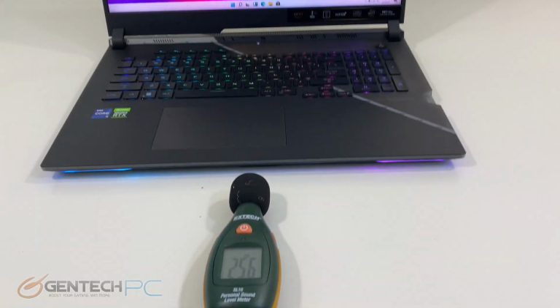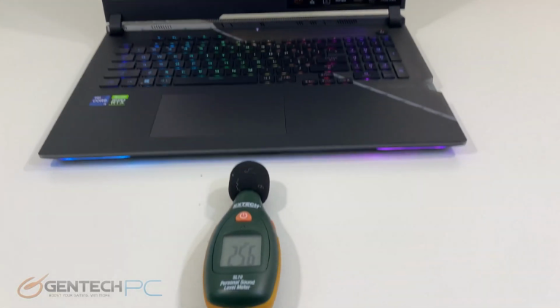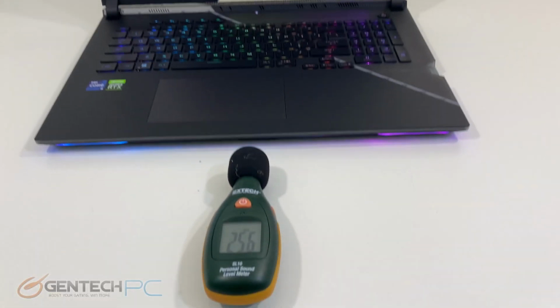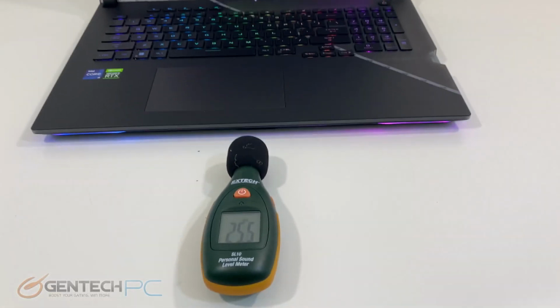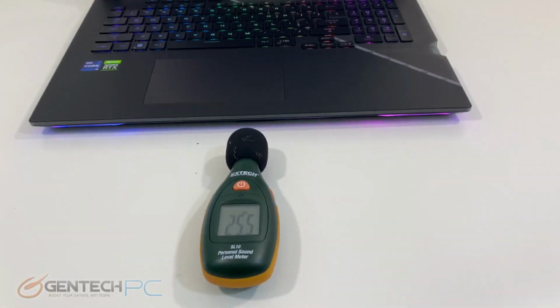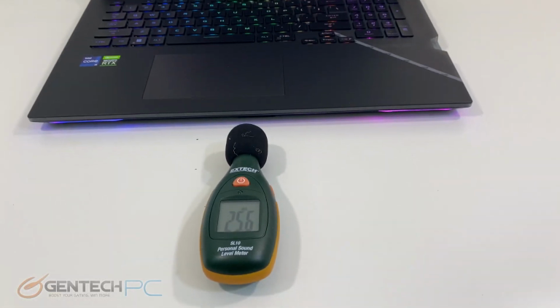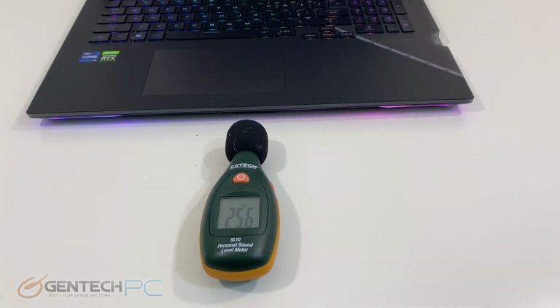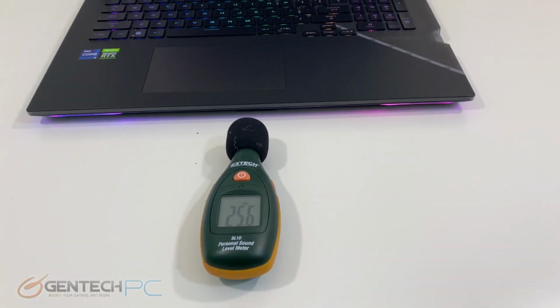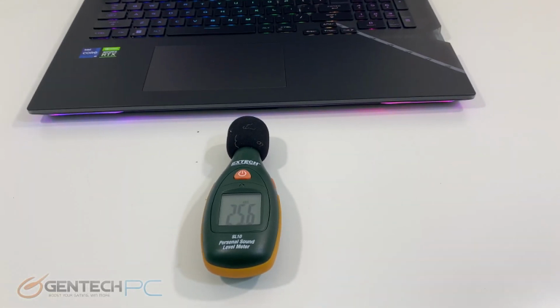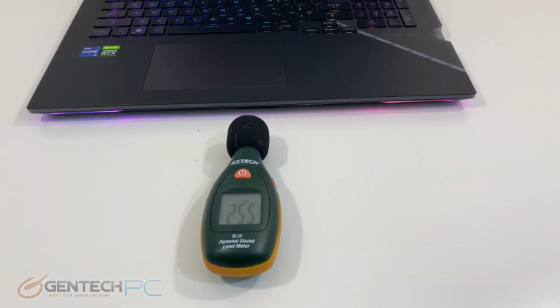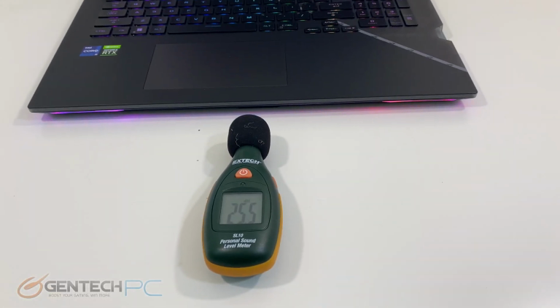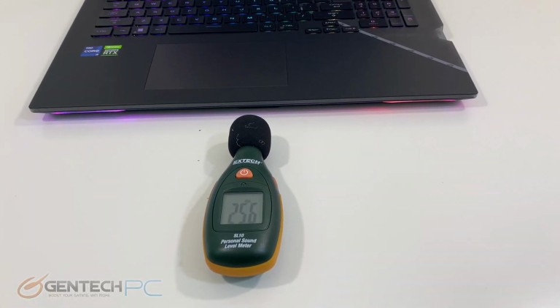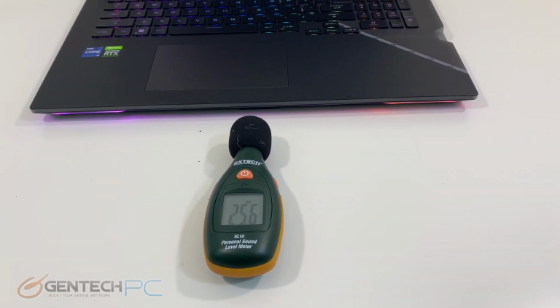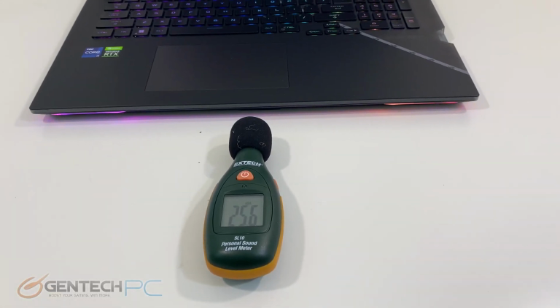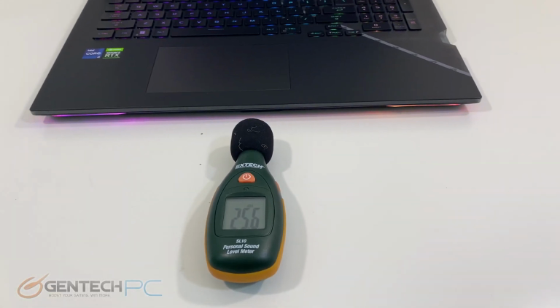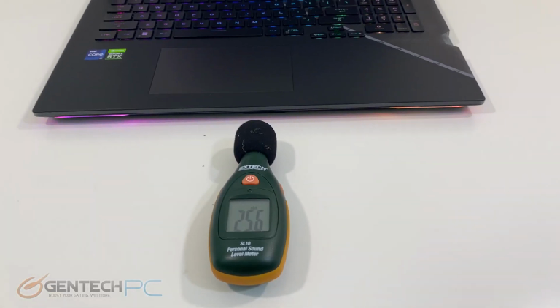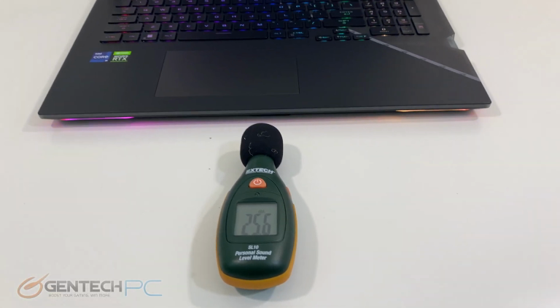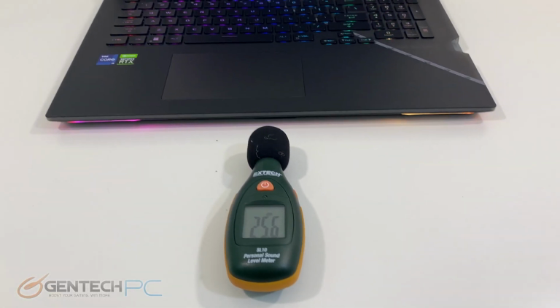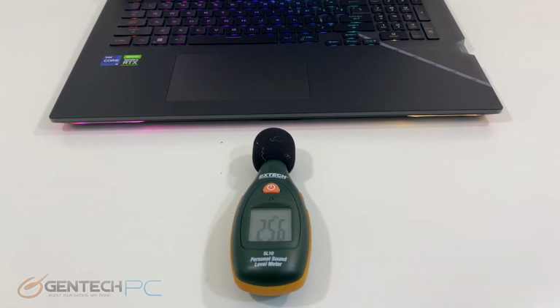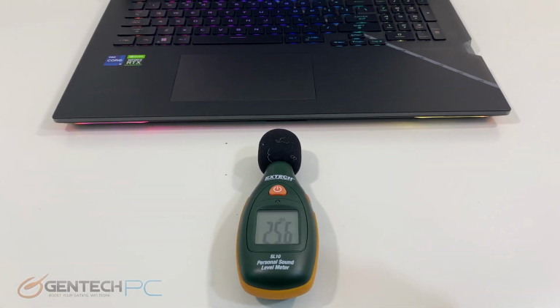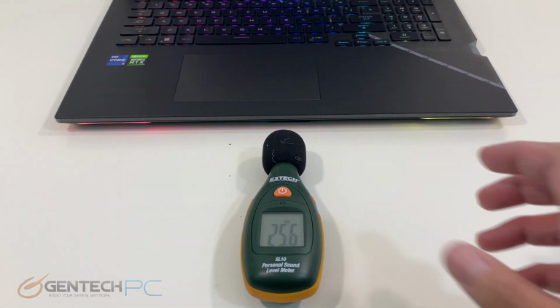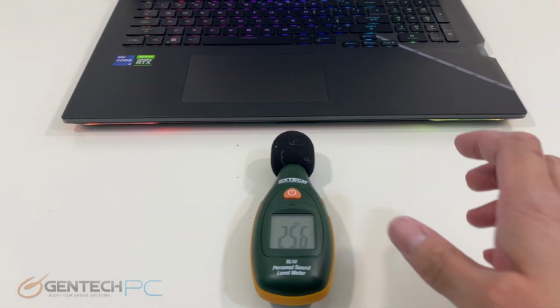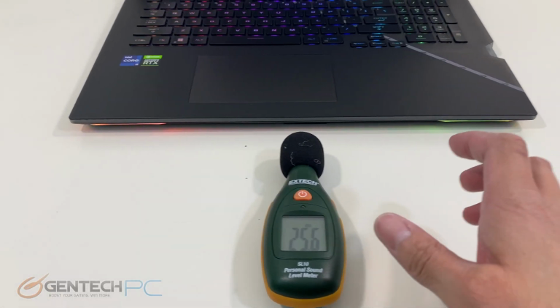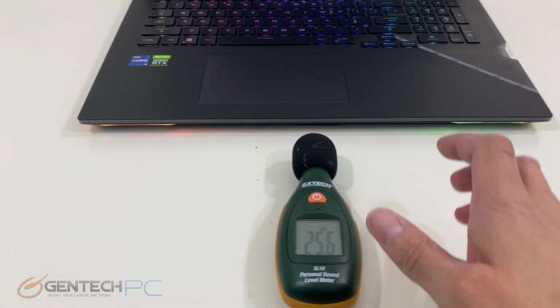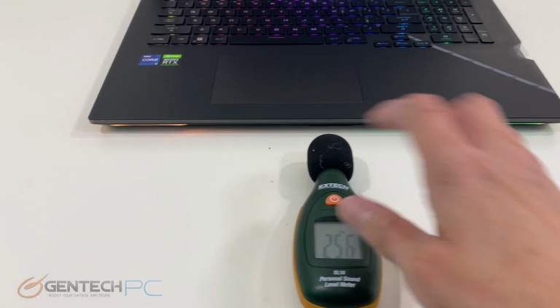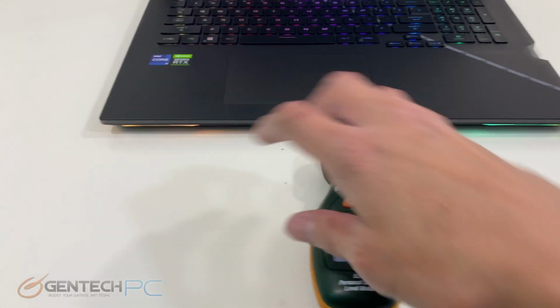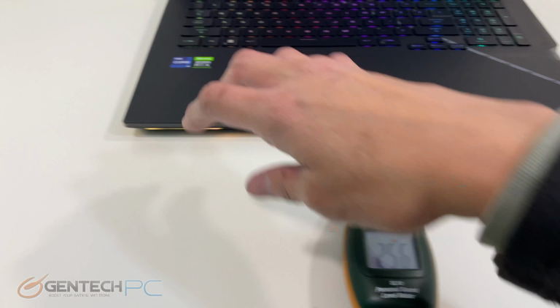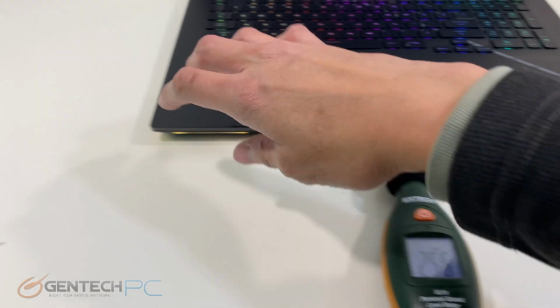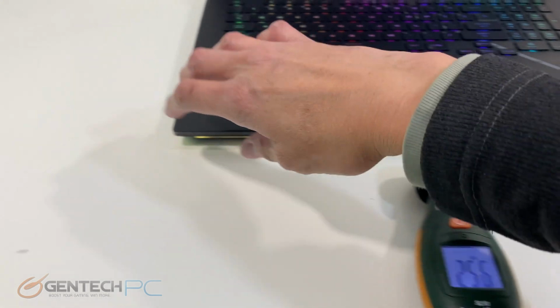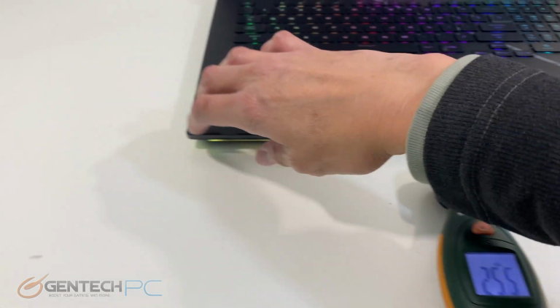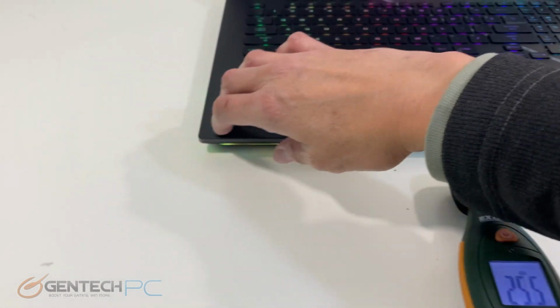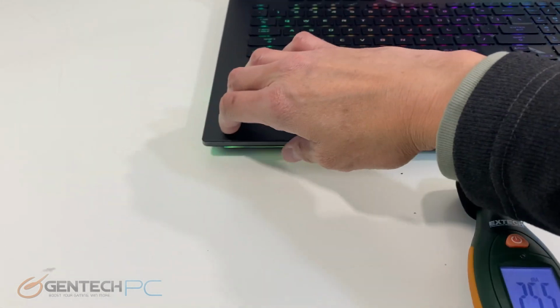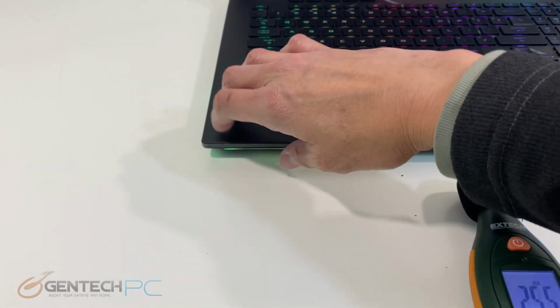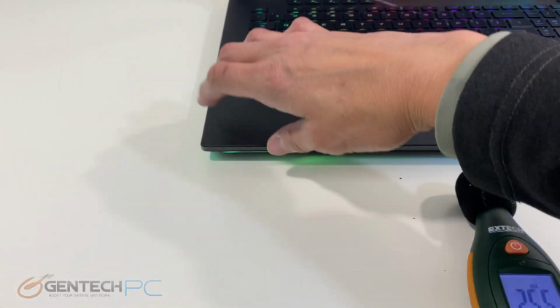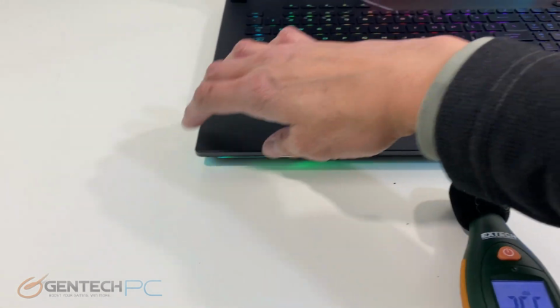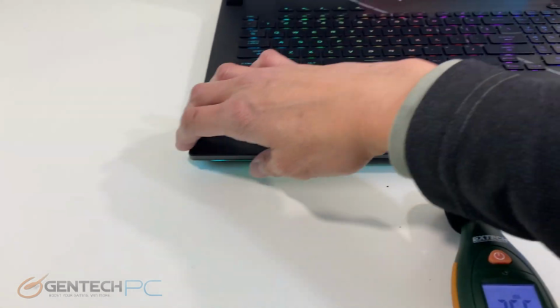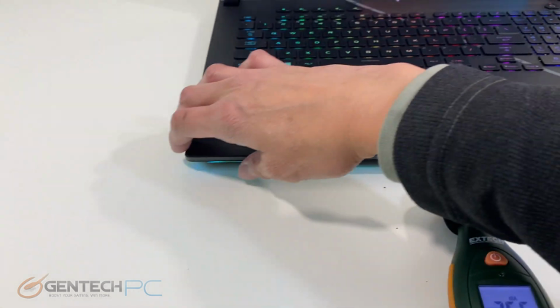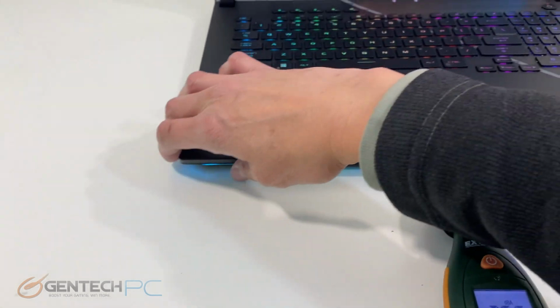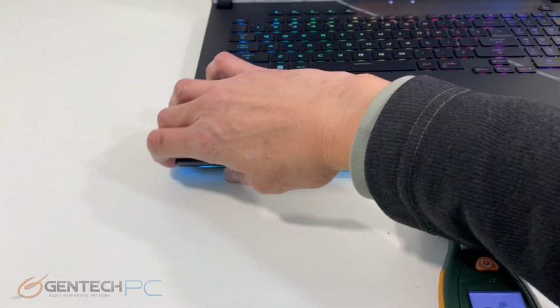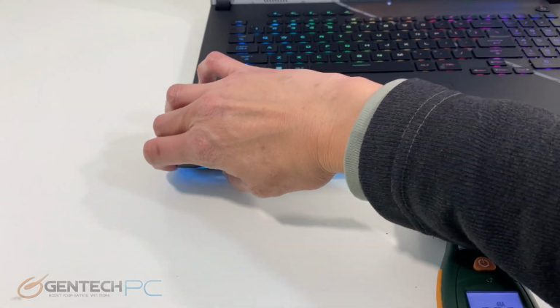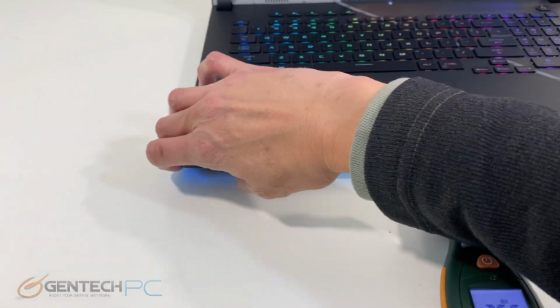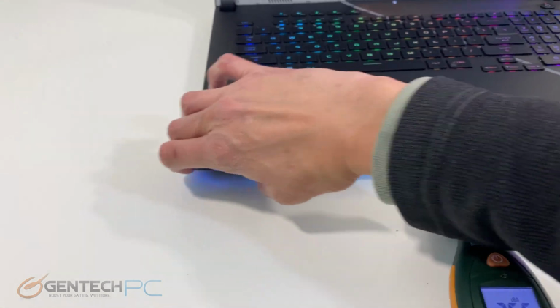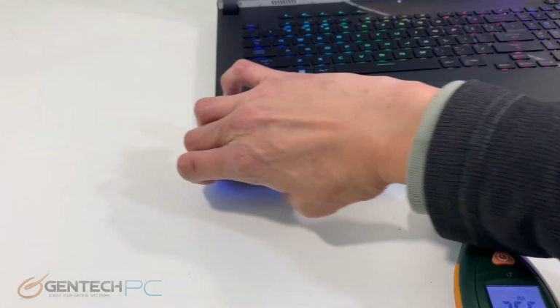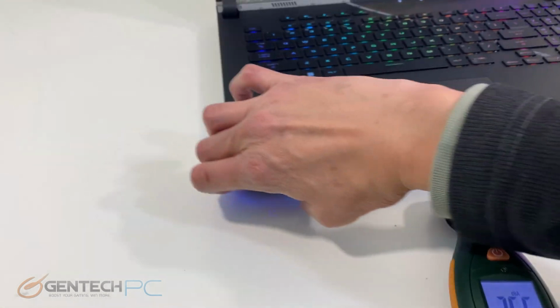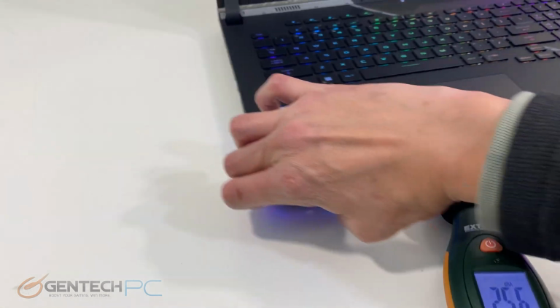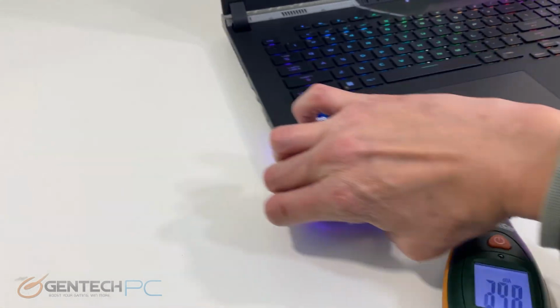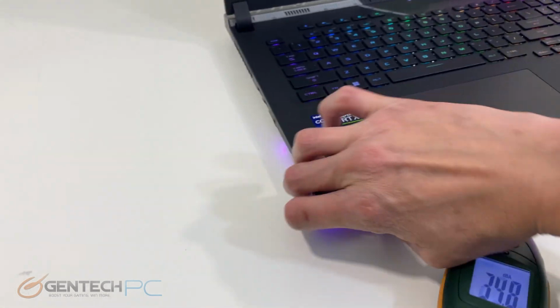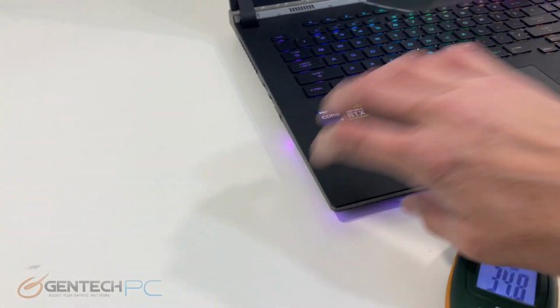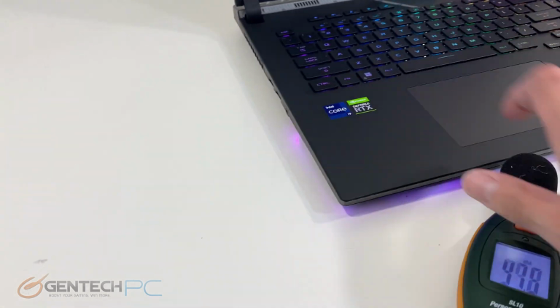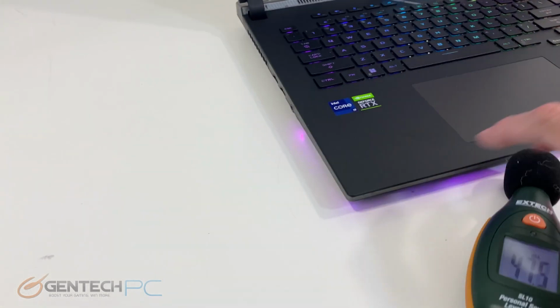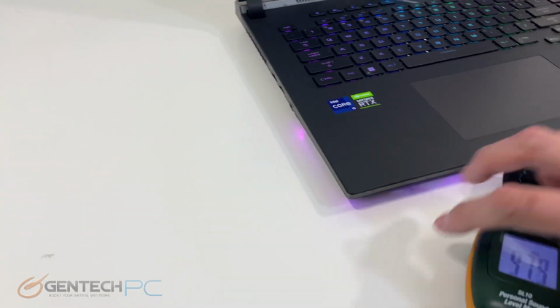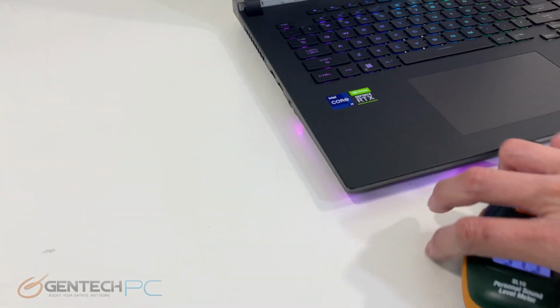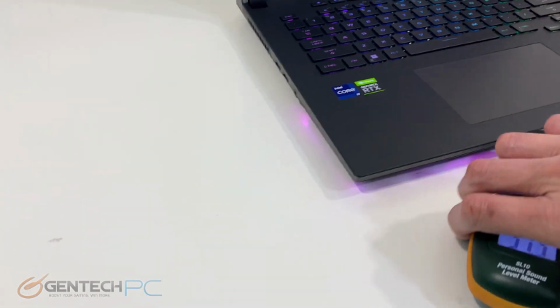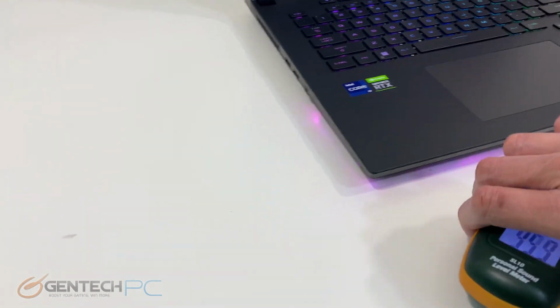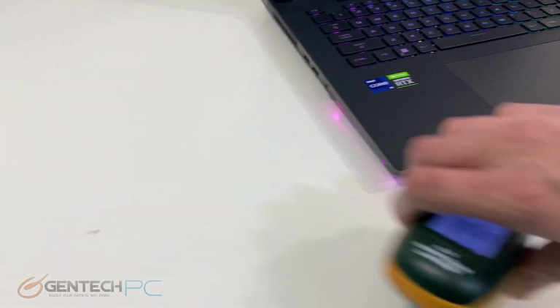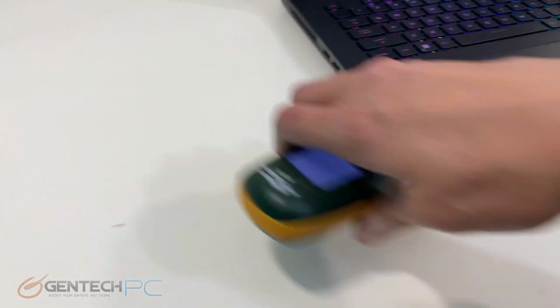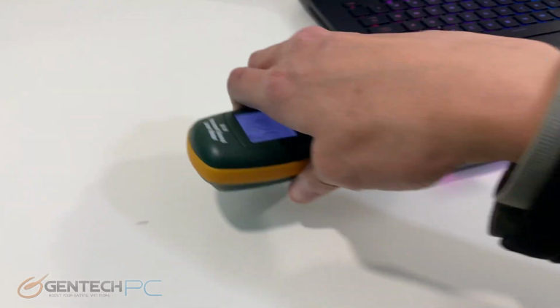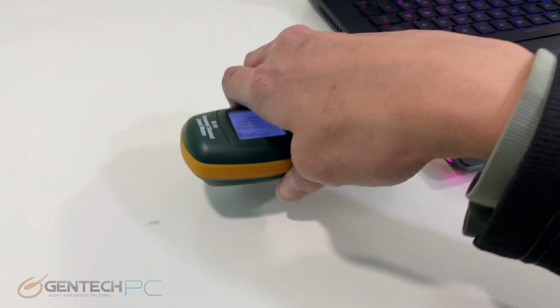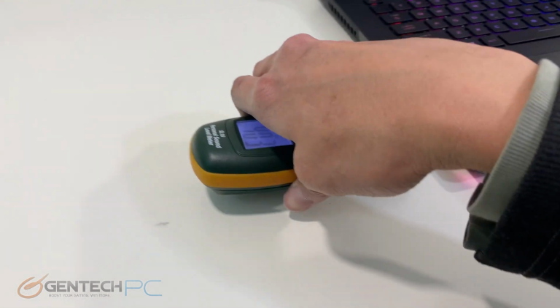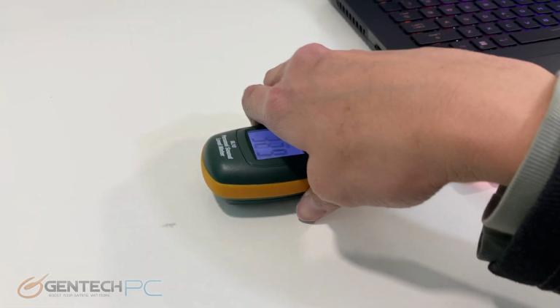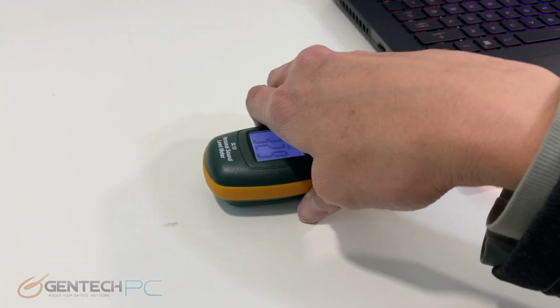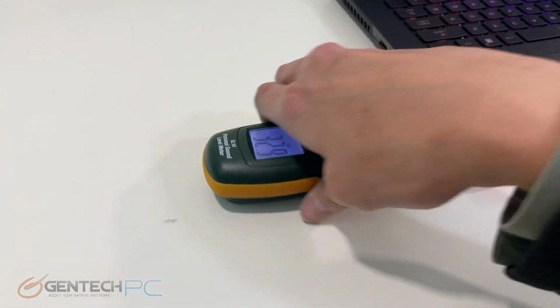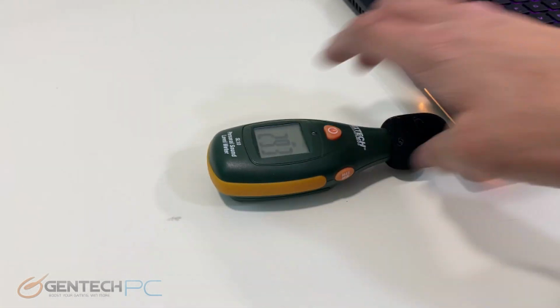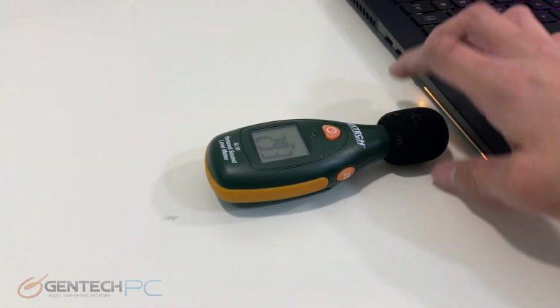For our next baseline measurements we'll also give you the sound levels for the exhaust and the current temperature as read from the outside.